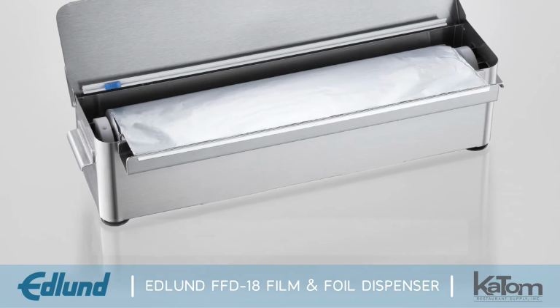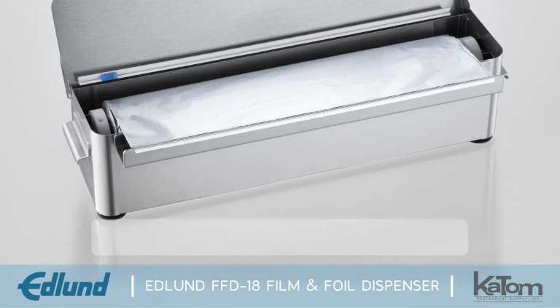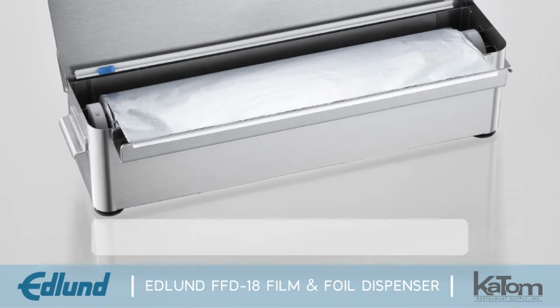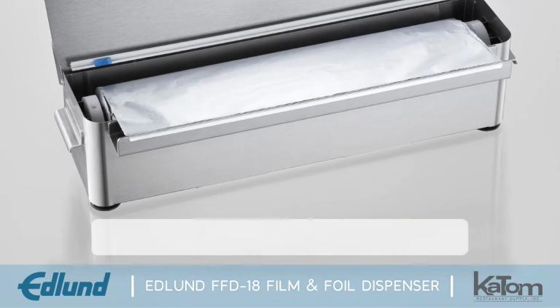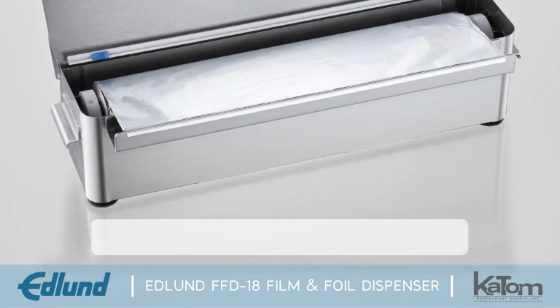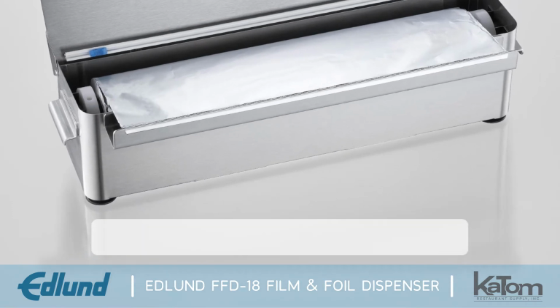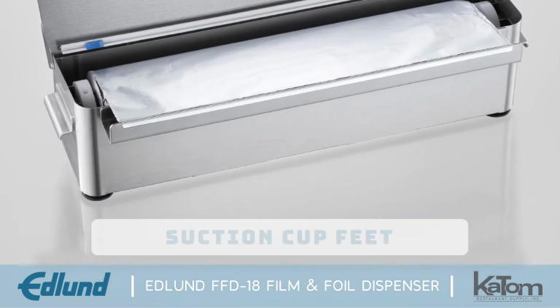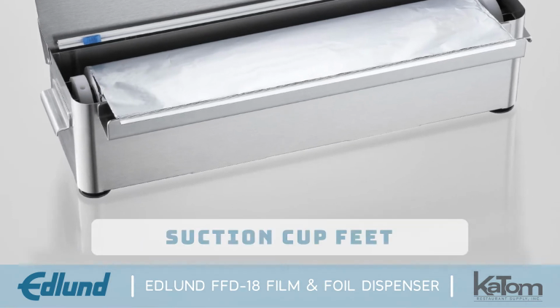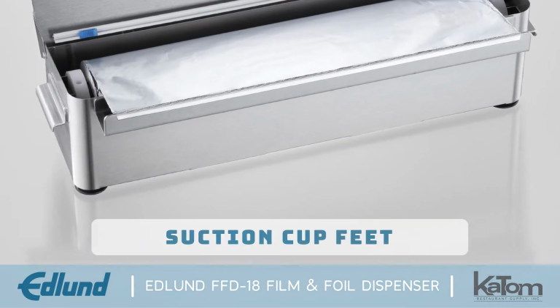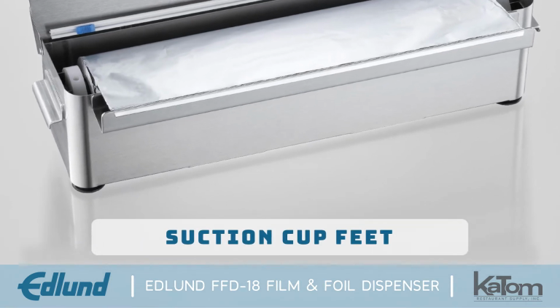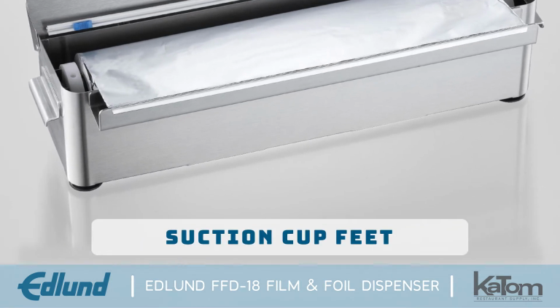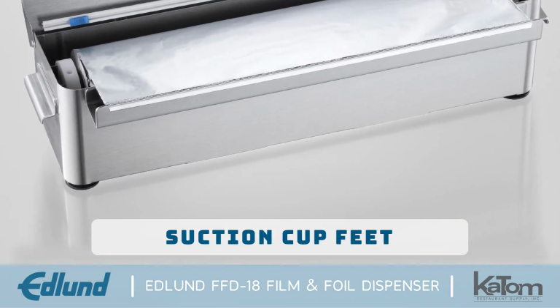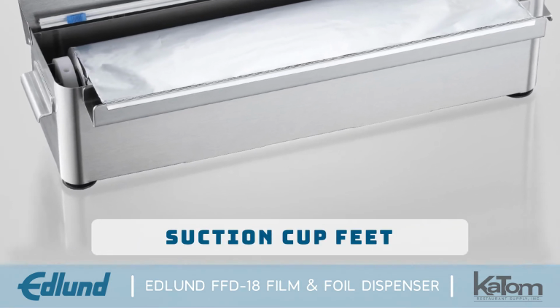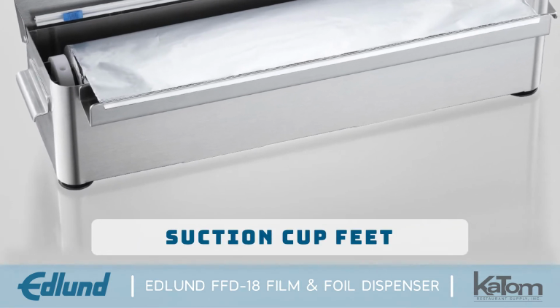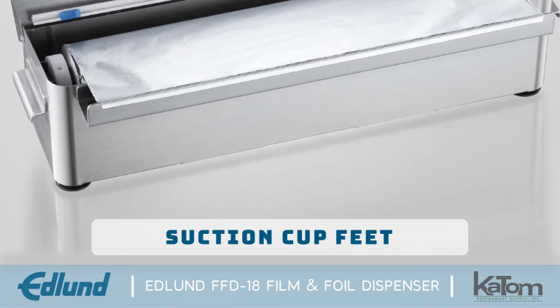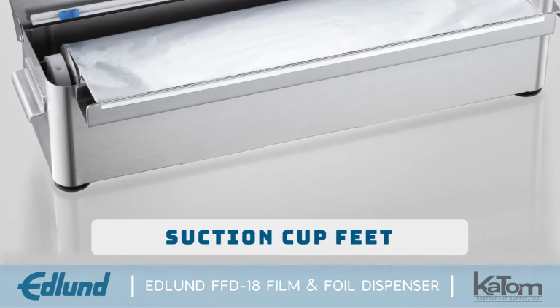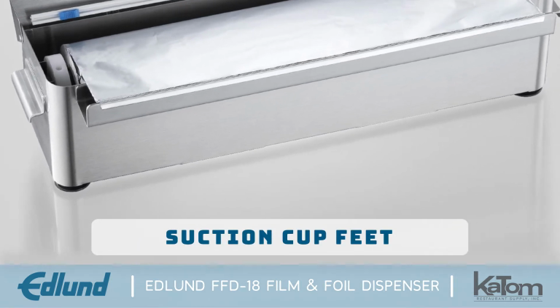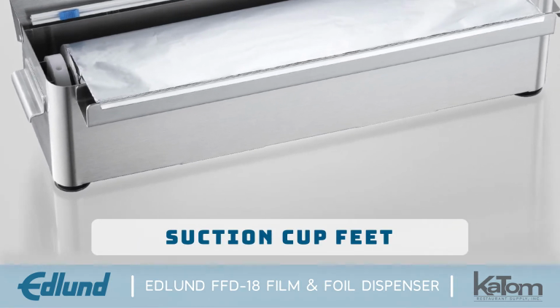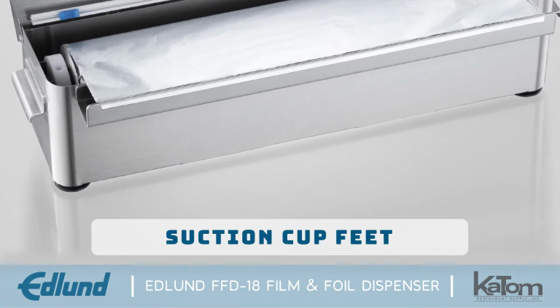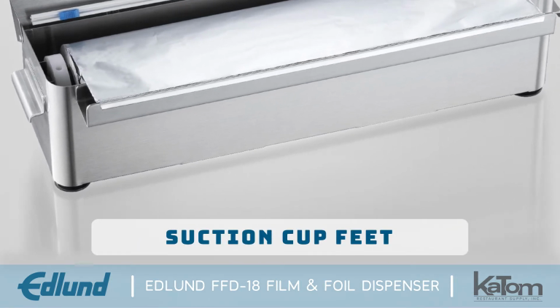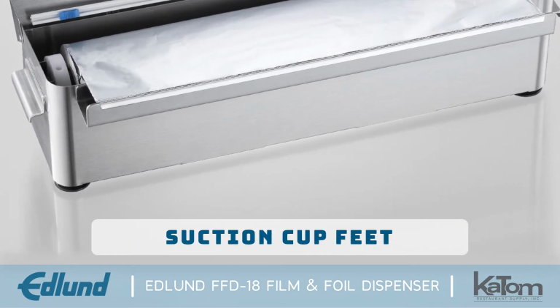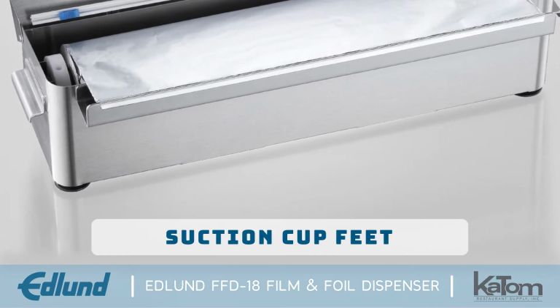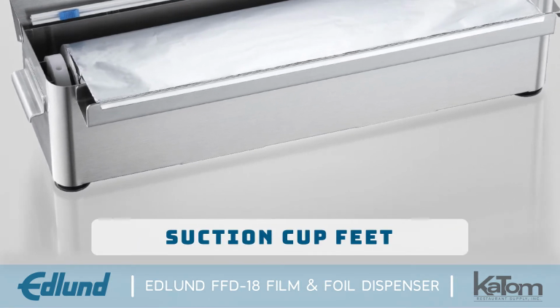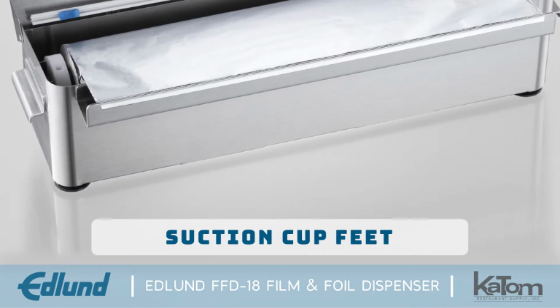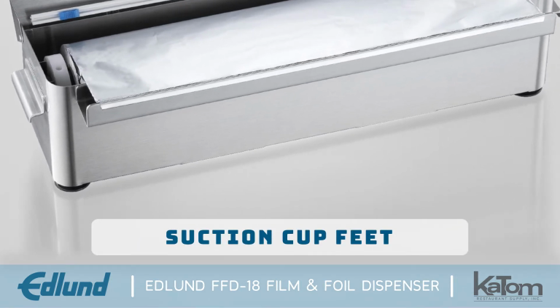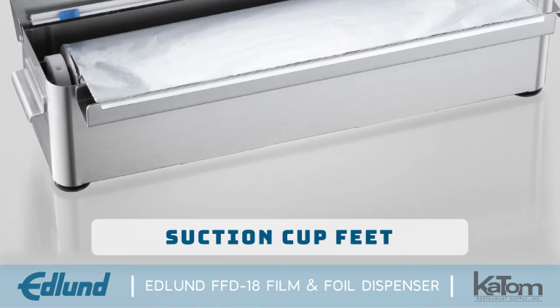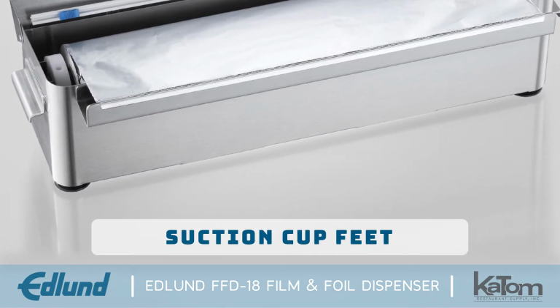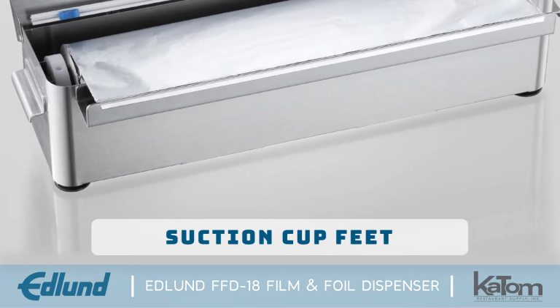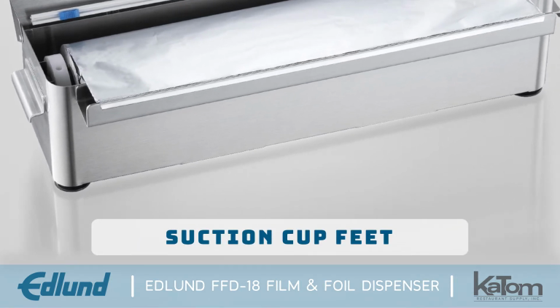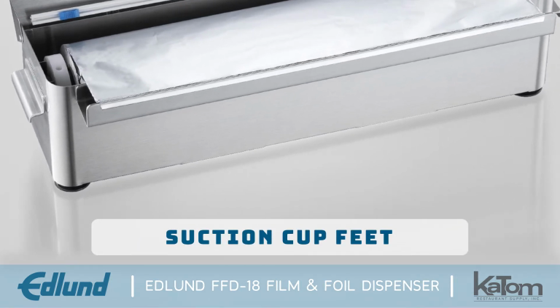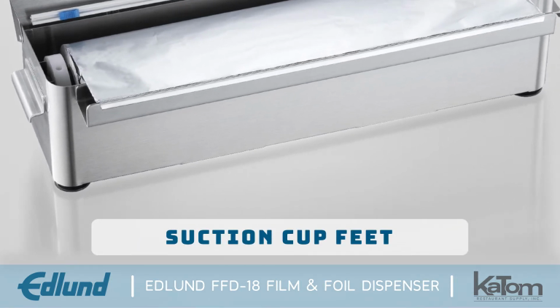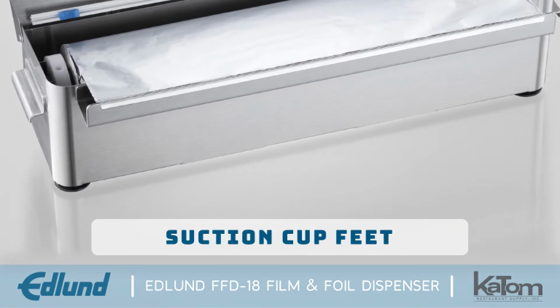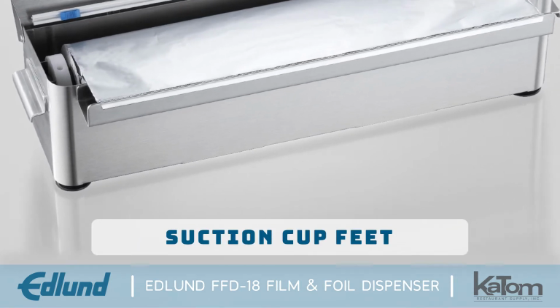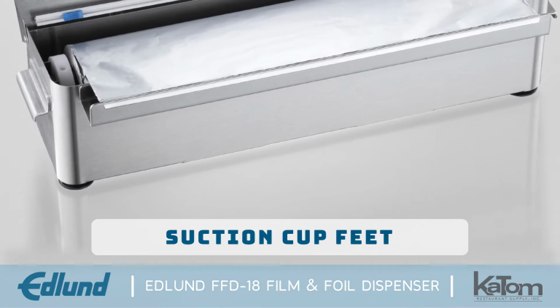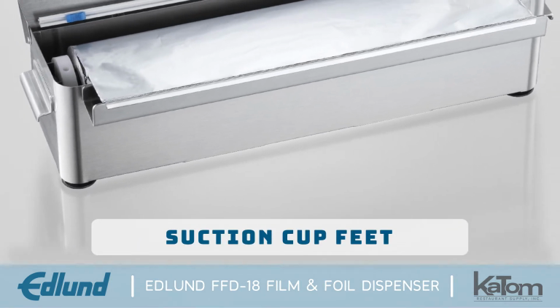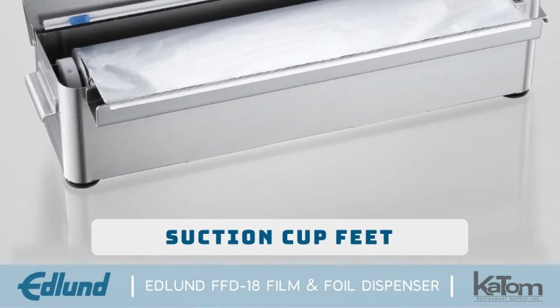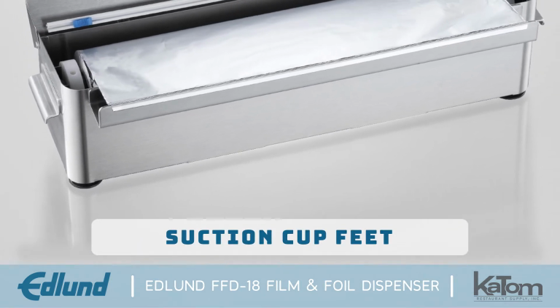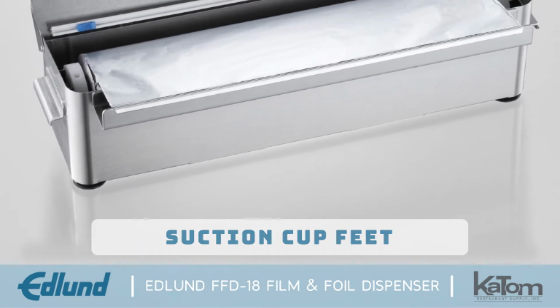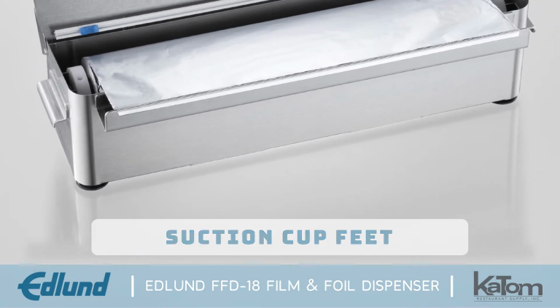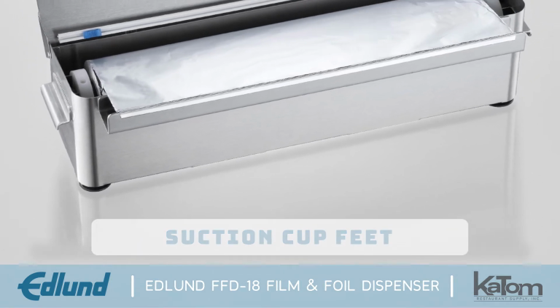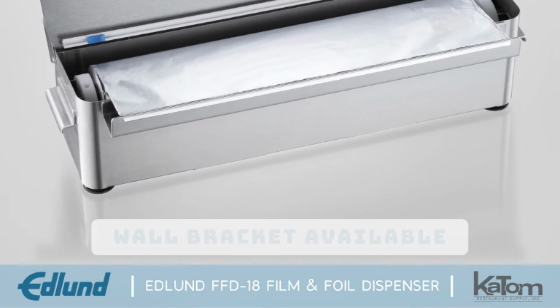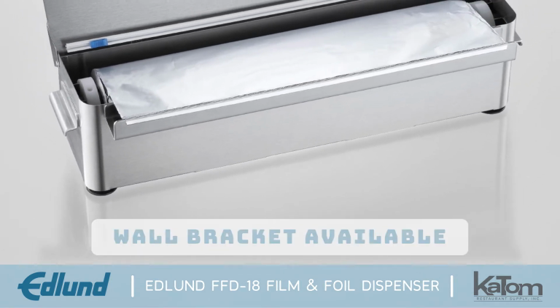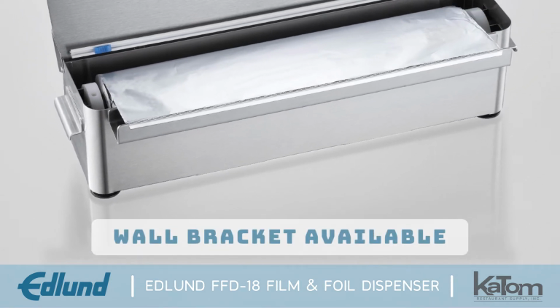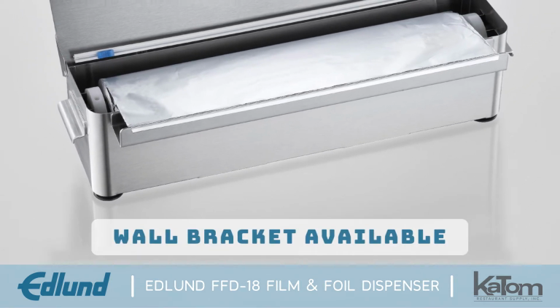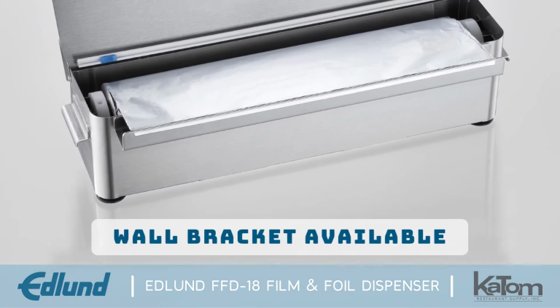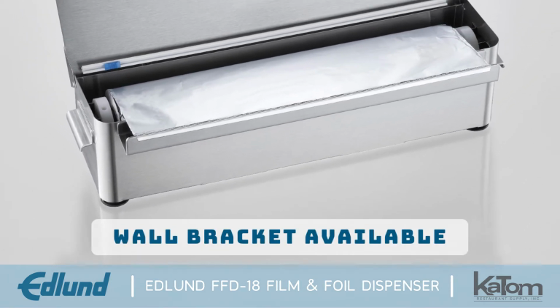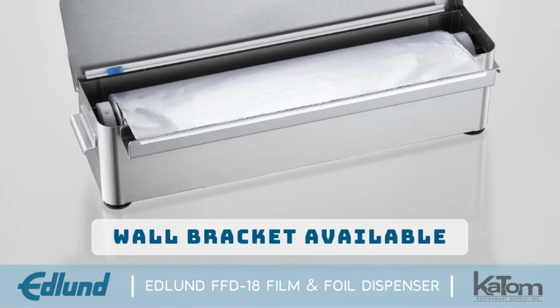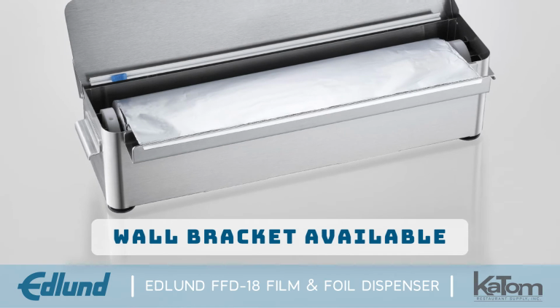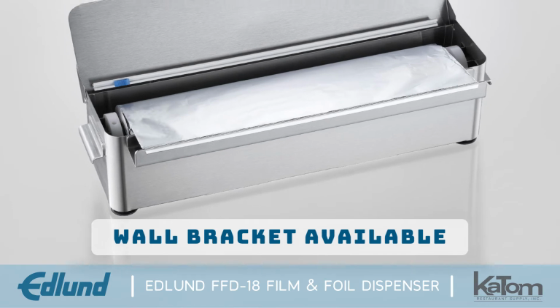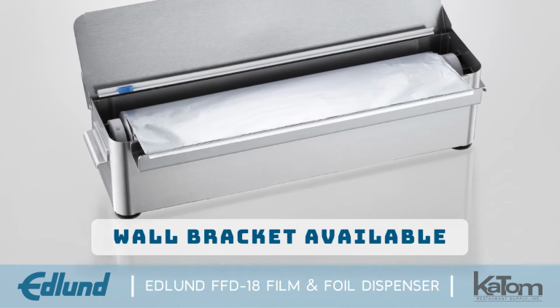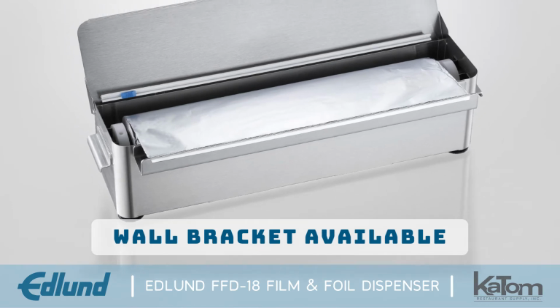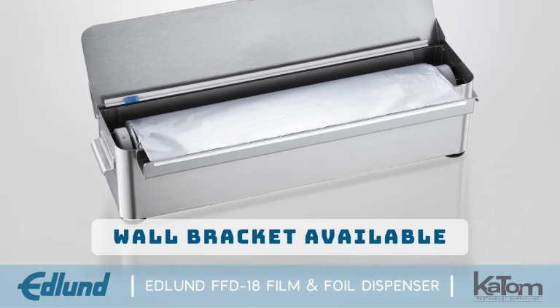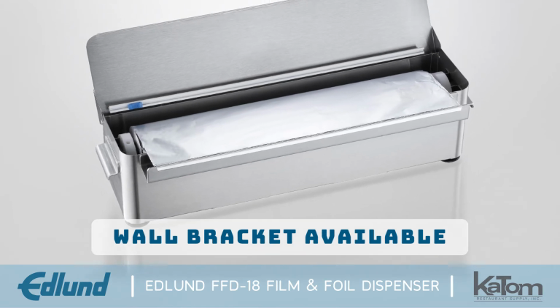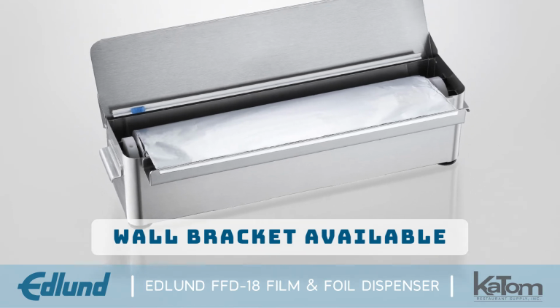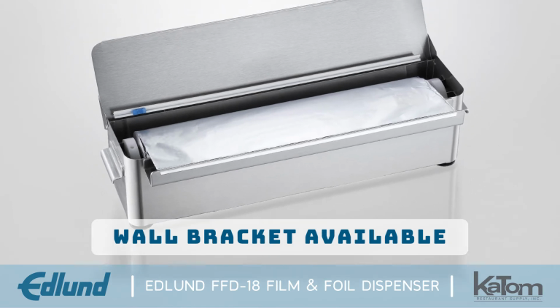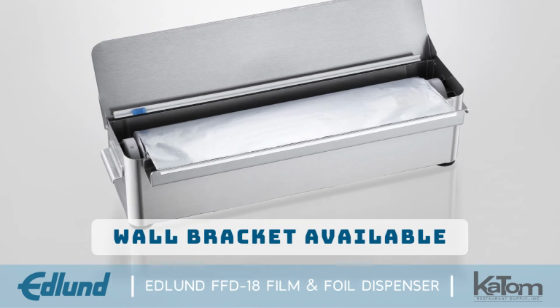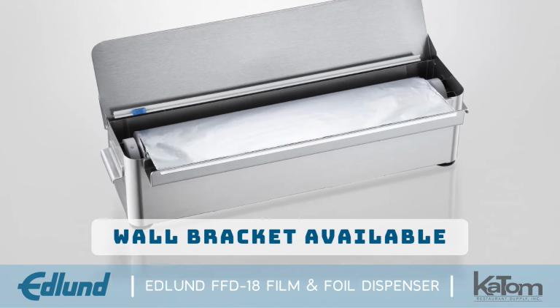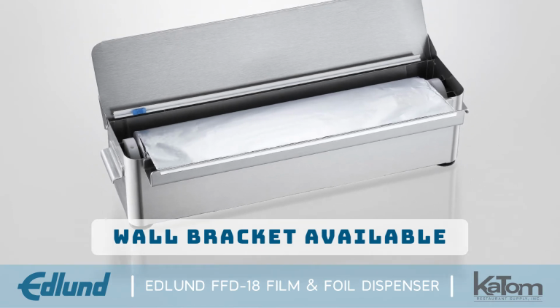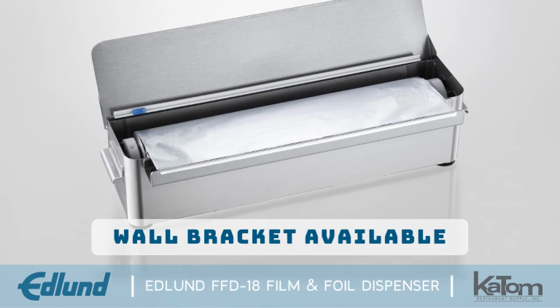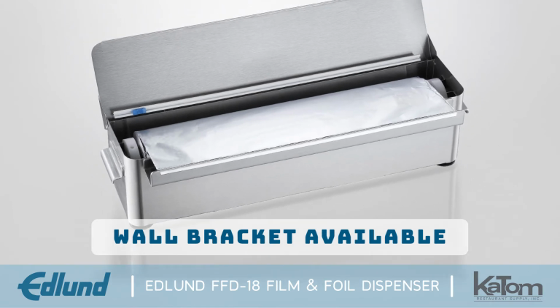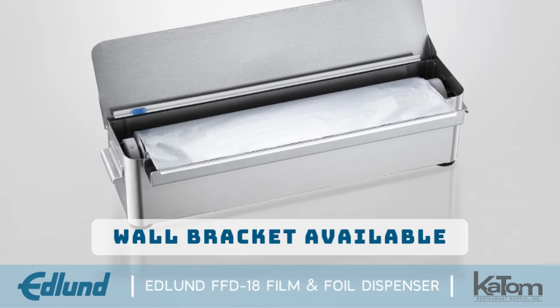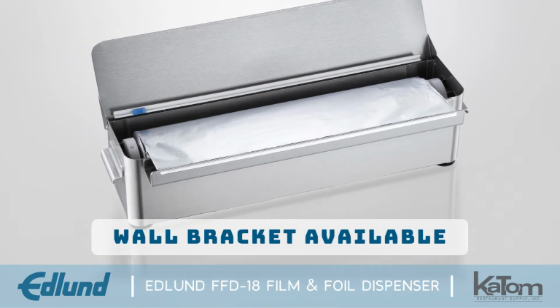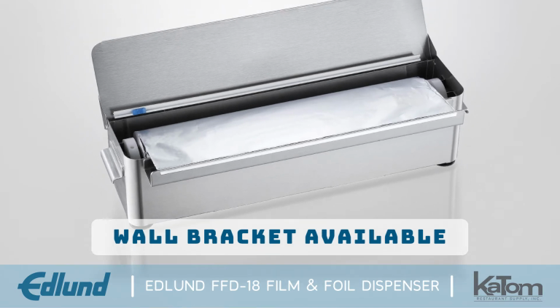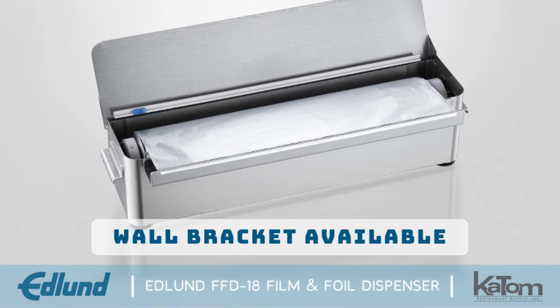Suction cup feet hold the unit securely in place when it is installed on countertops, and a wall bracket is available for a space-saving alternative.